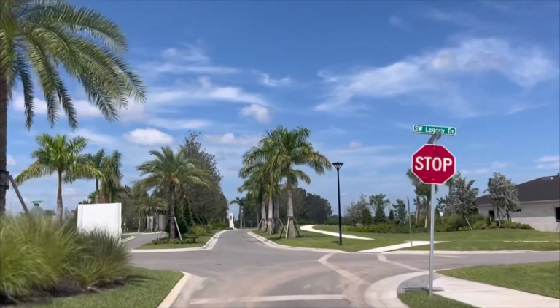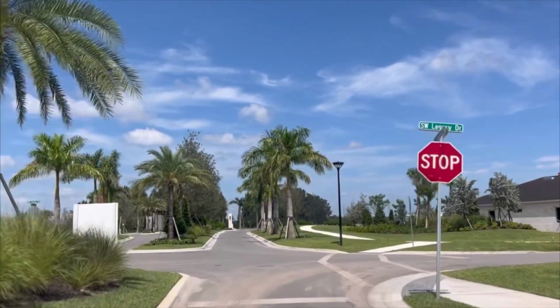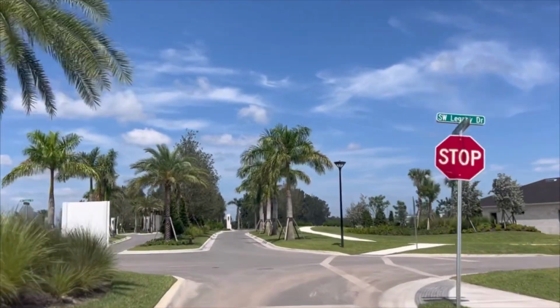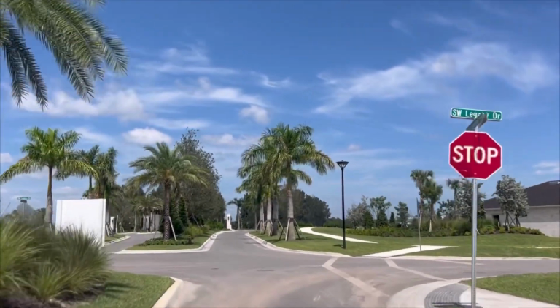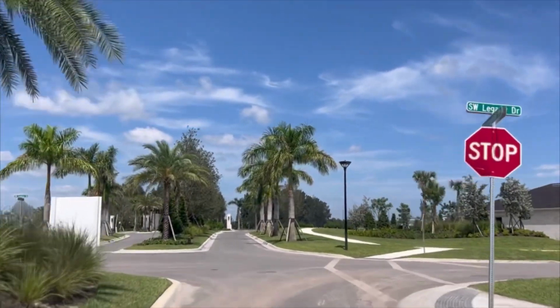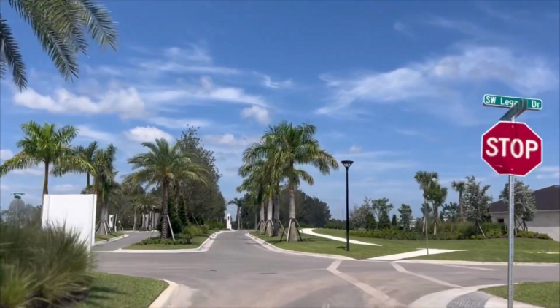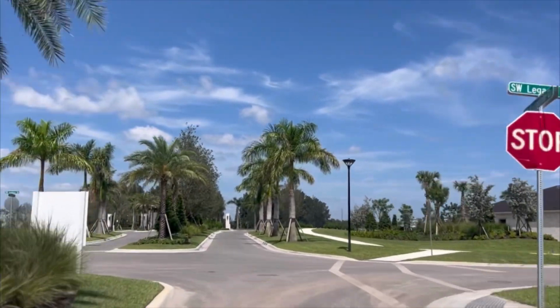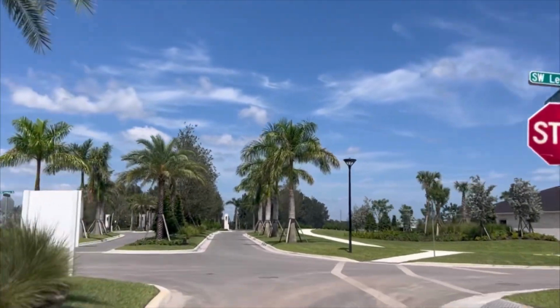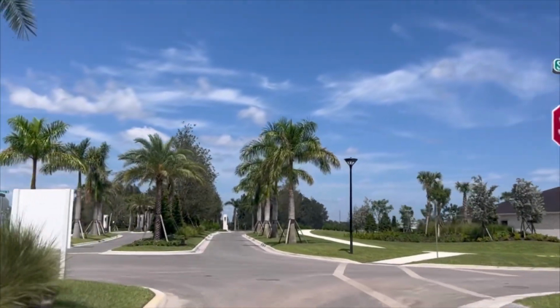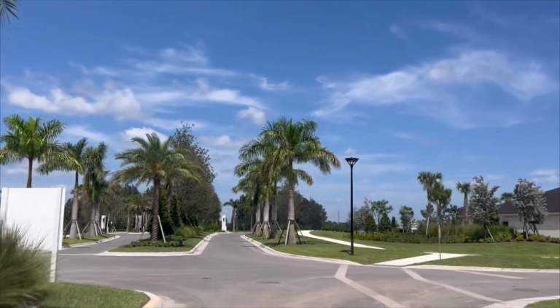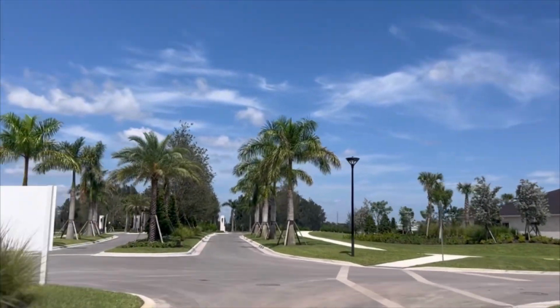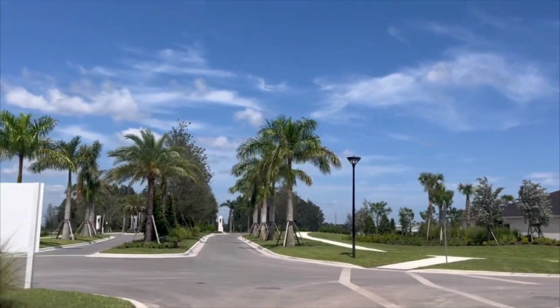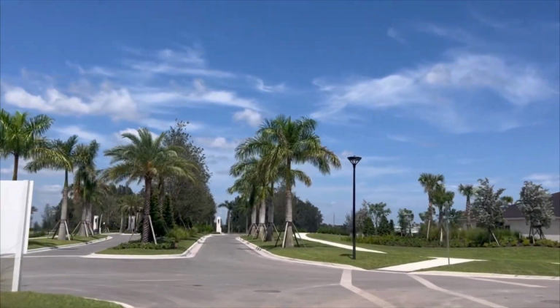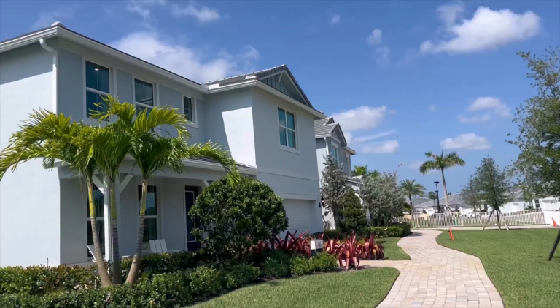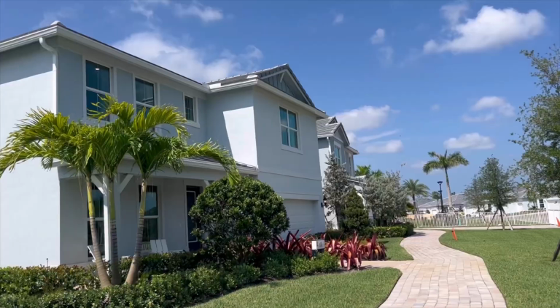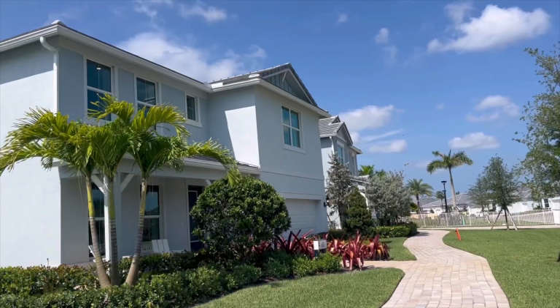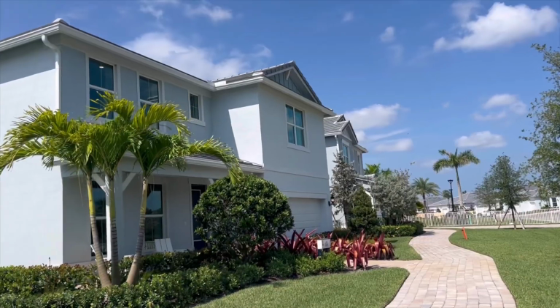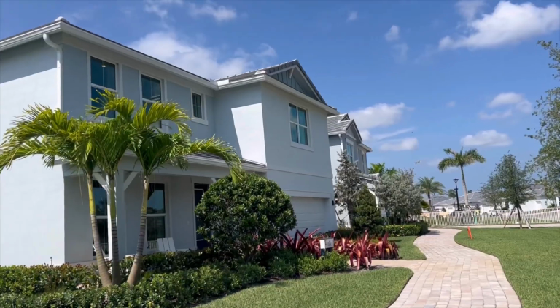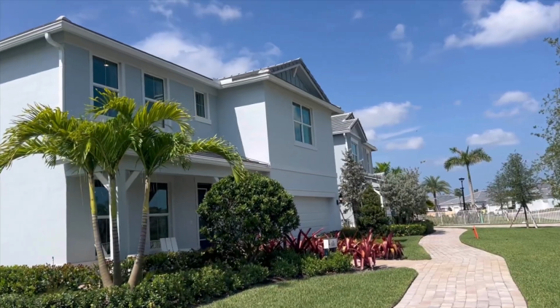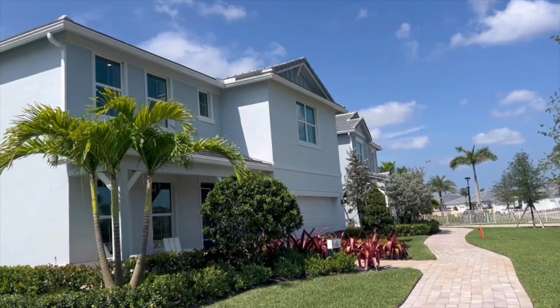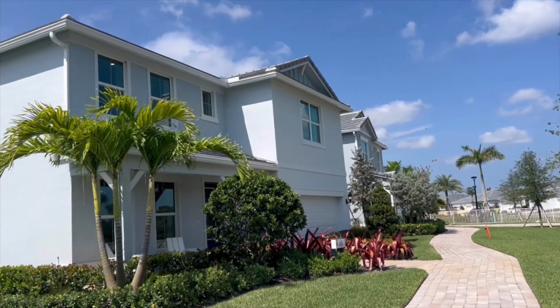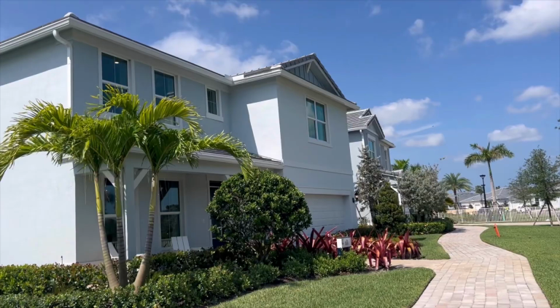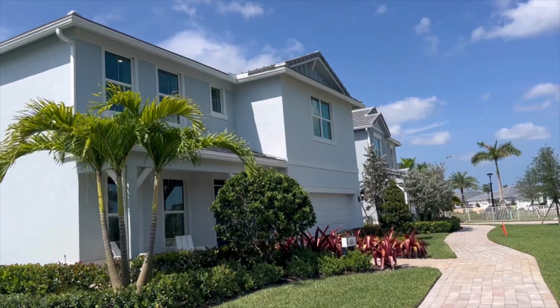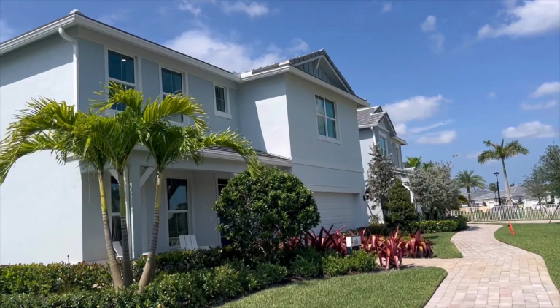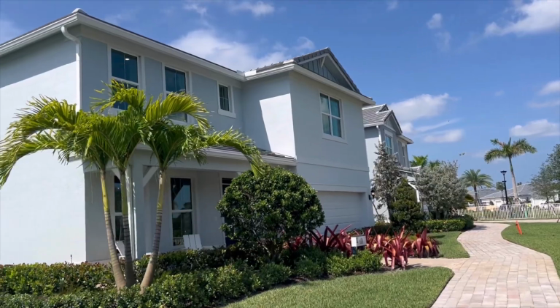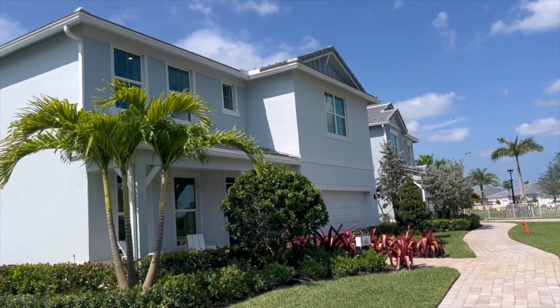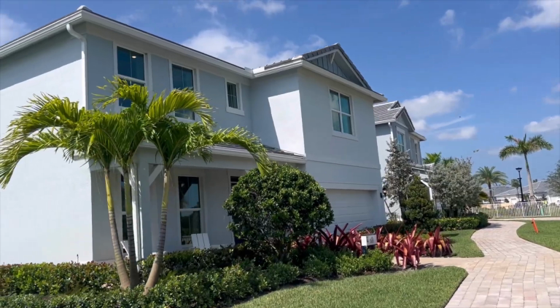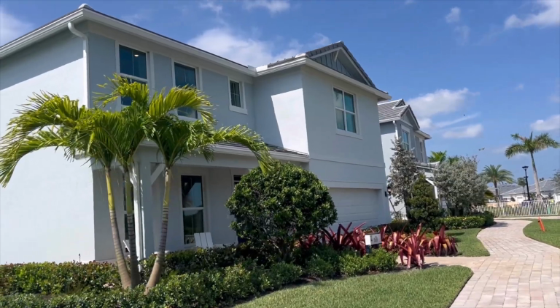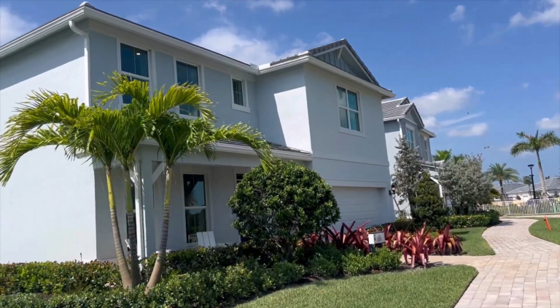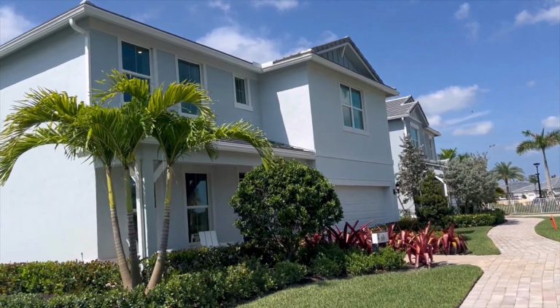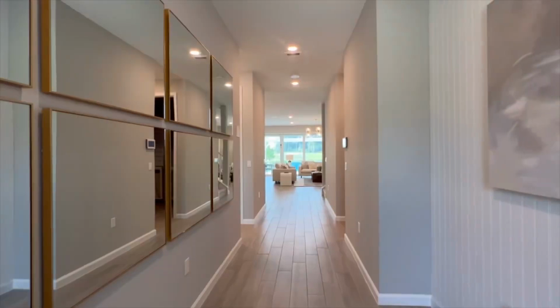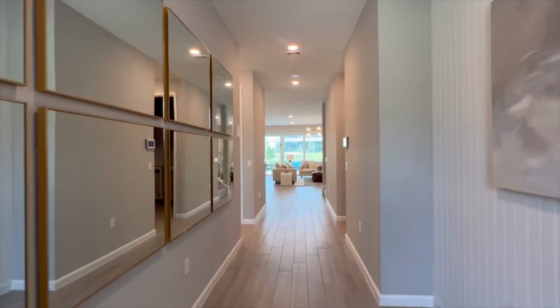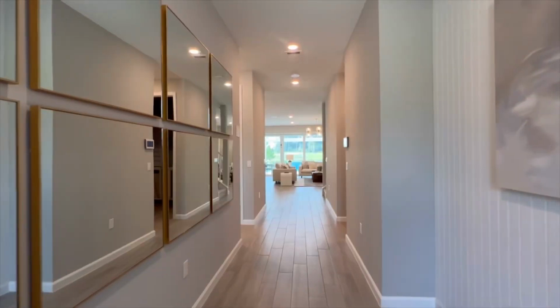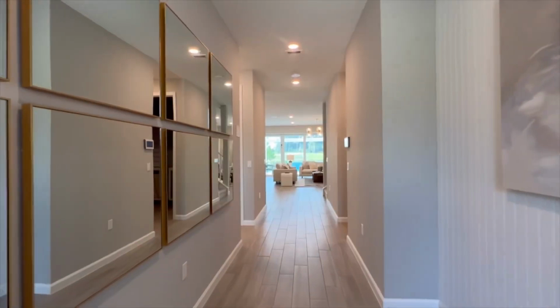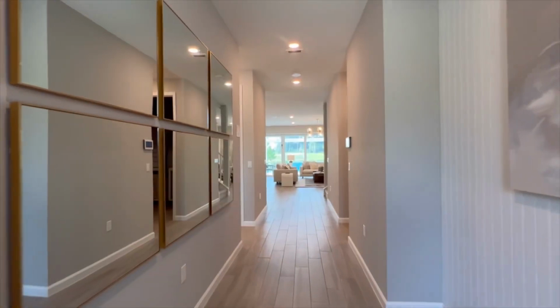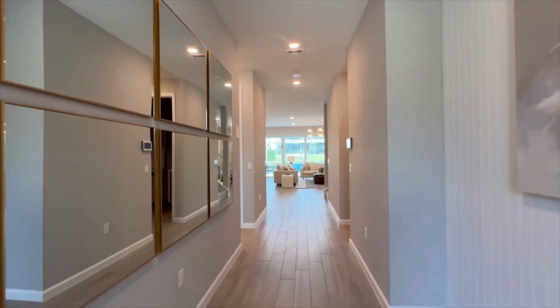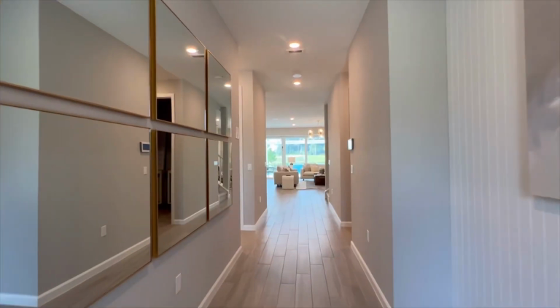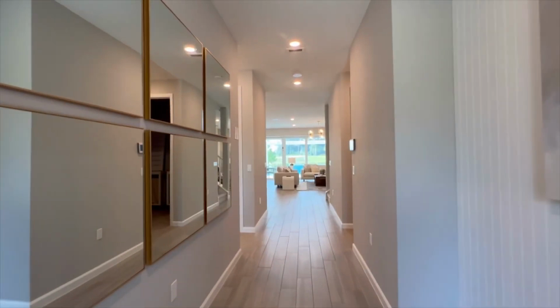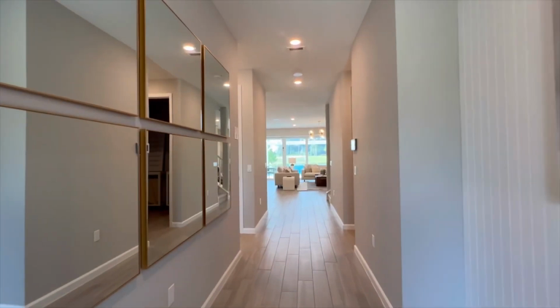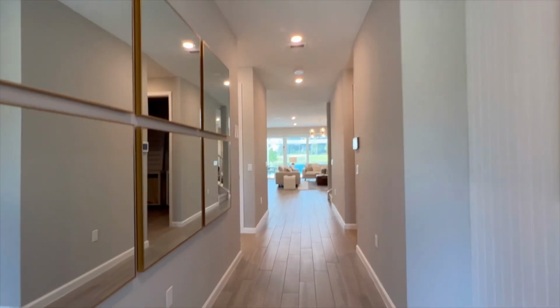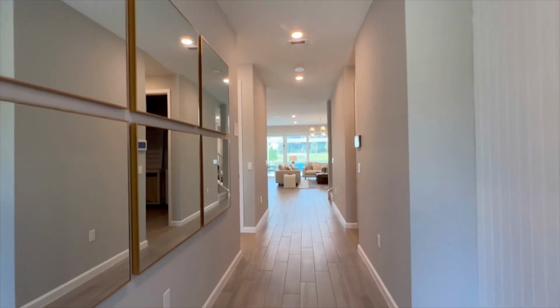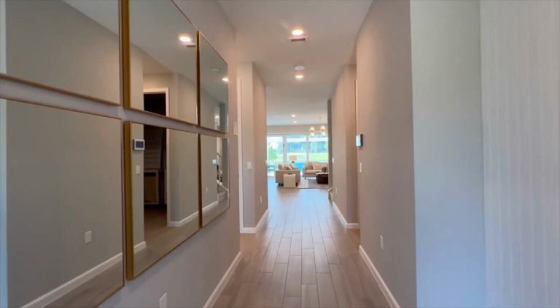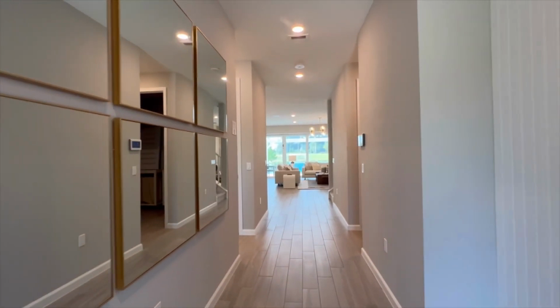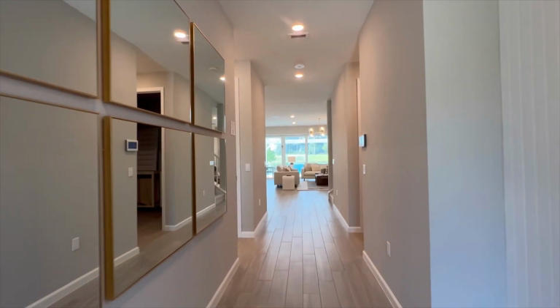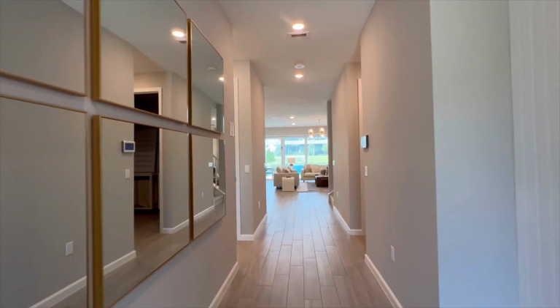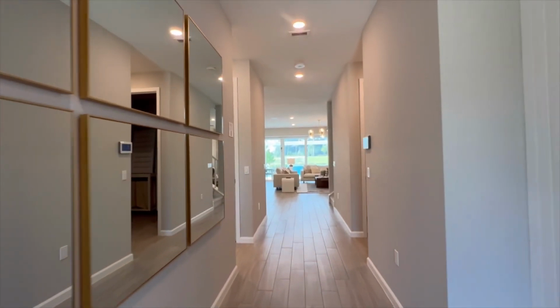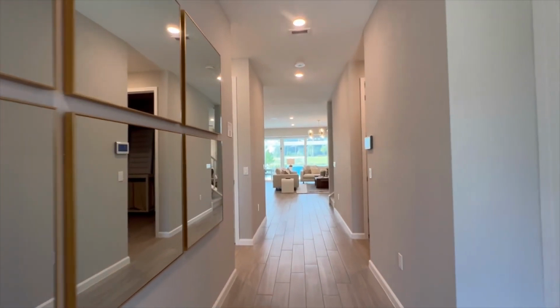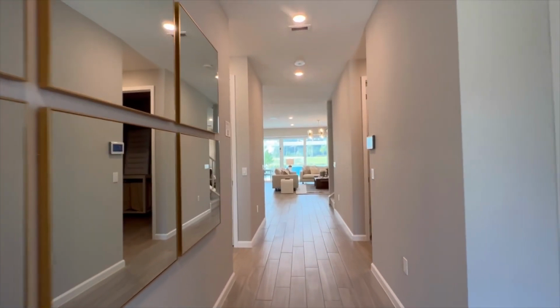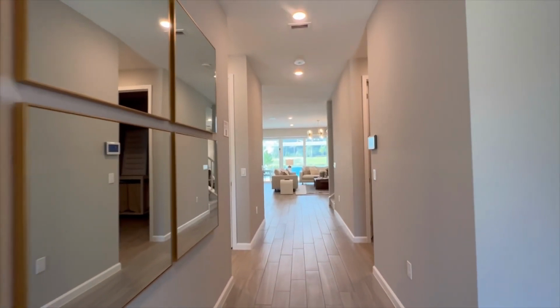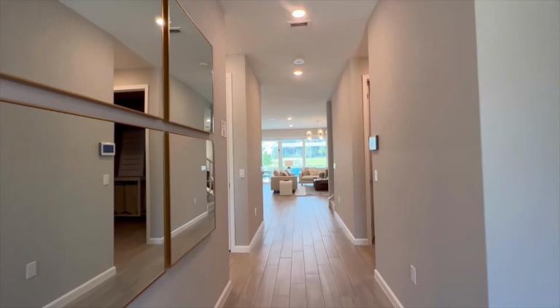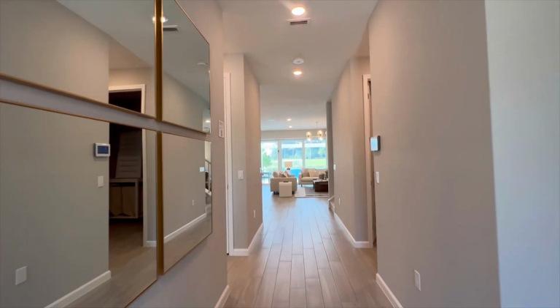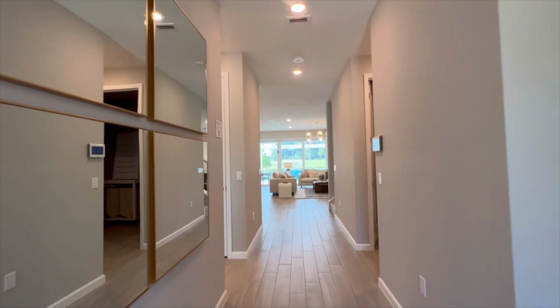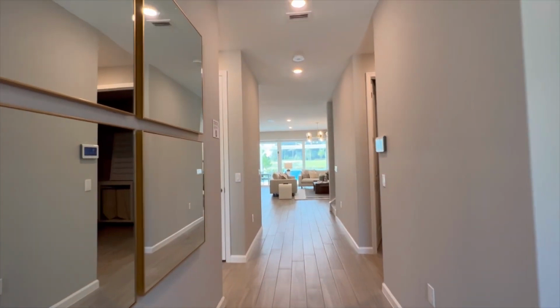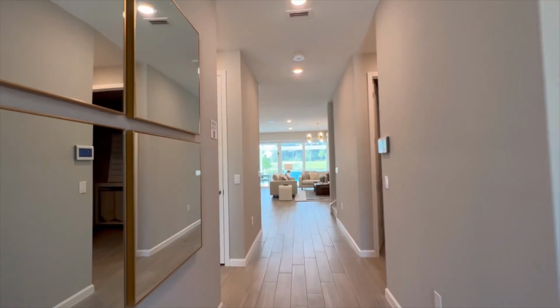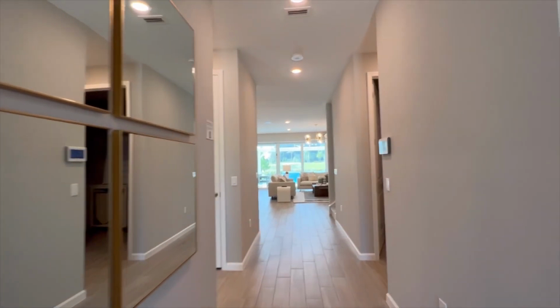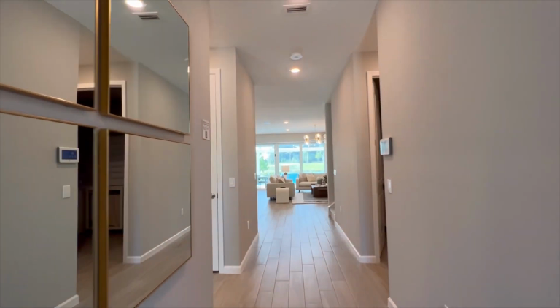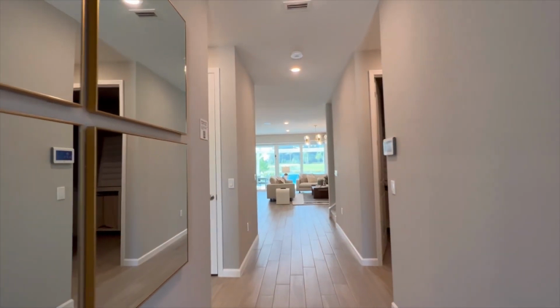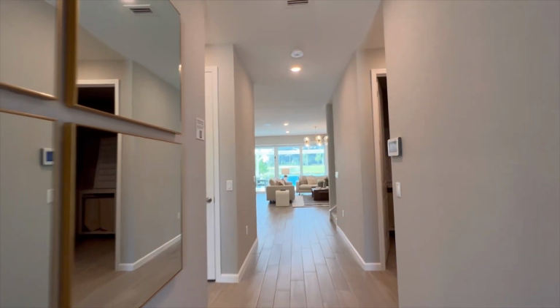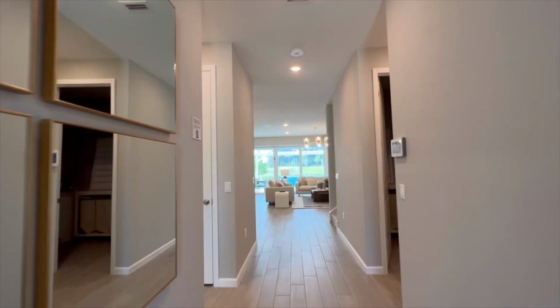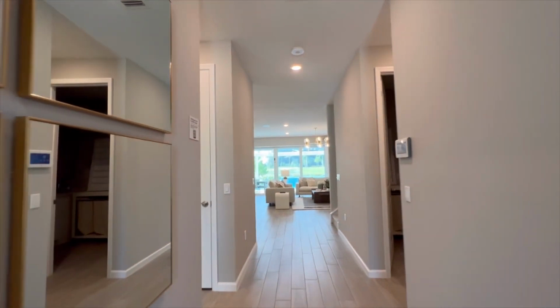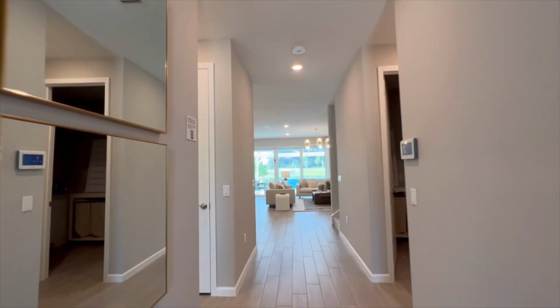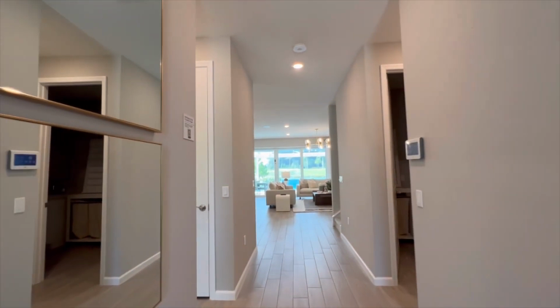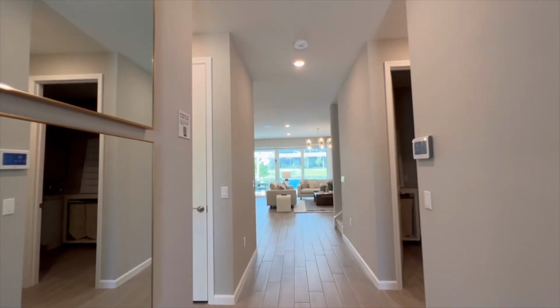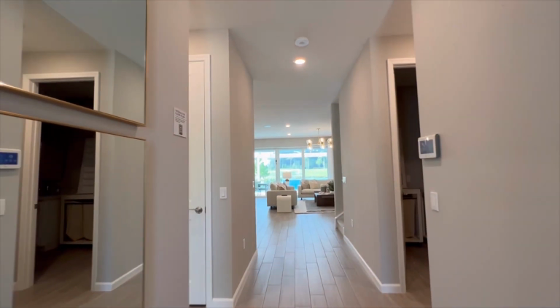I'm going to do a full walkthrough of one of the beautiful model homes here — a two-story — so you can get a feel for this builder.